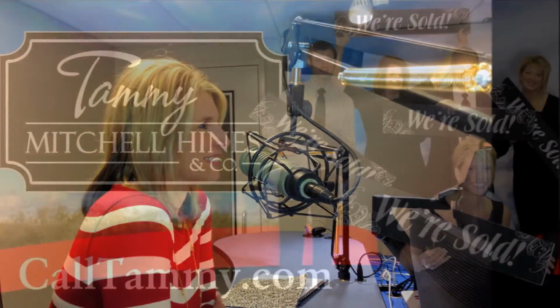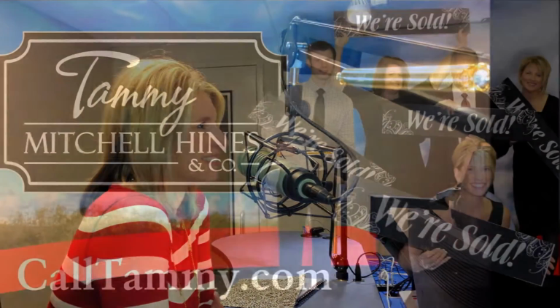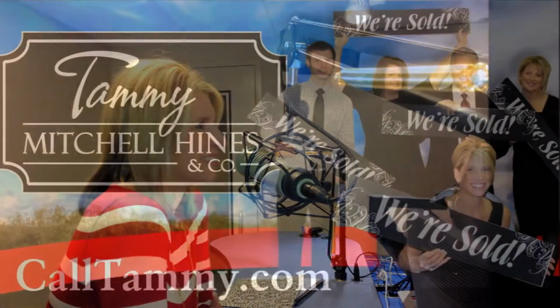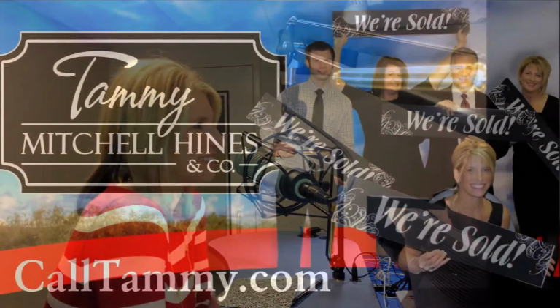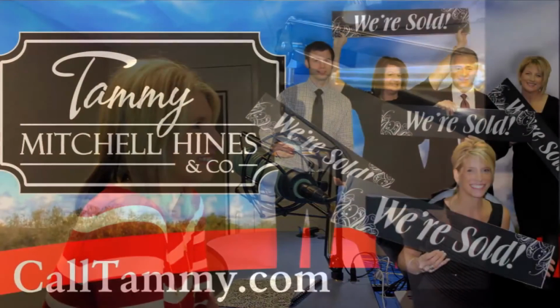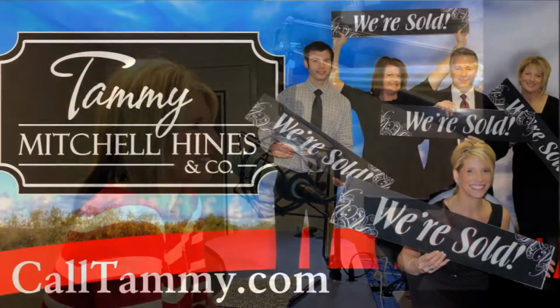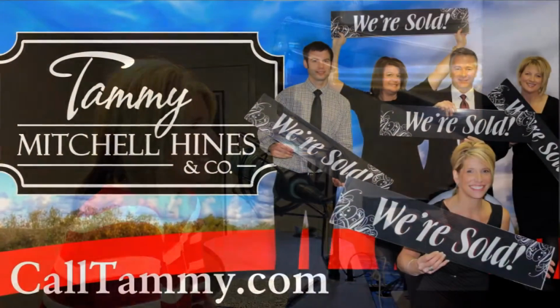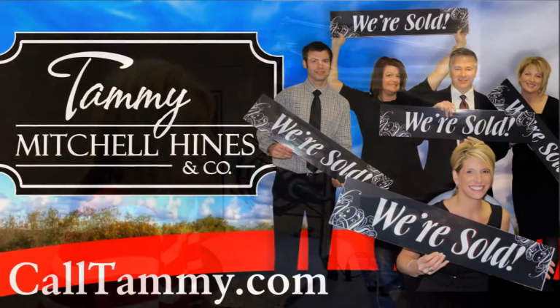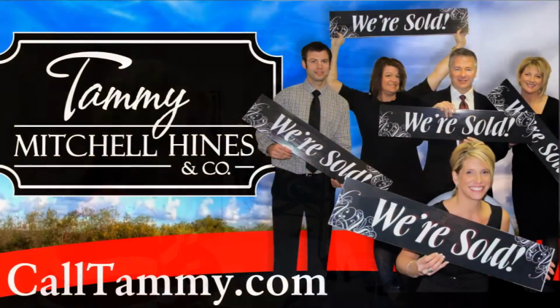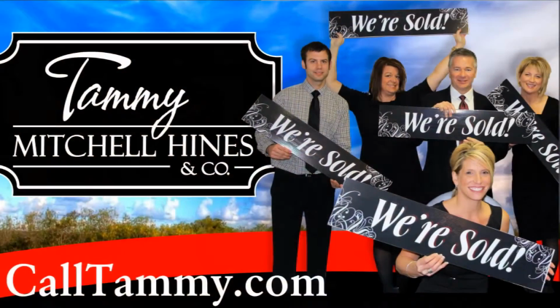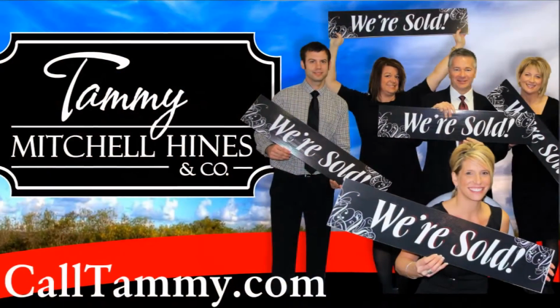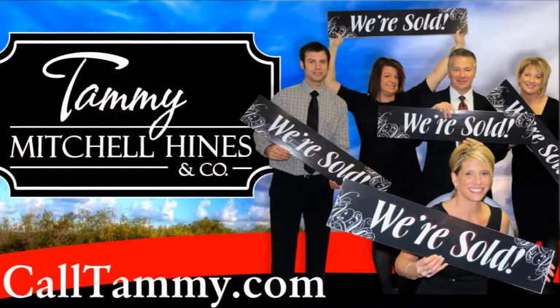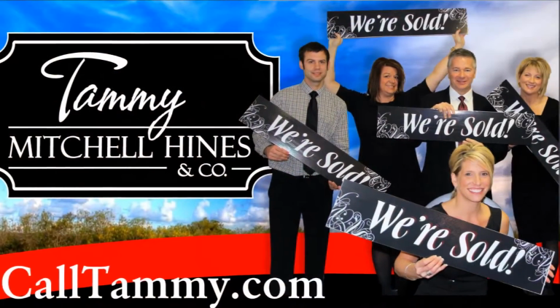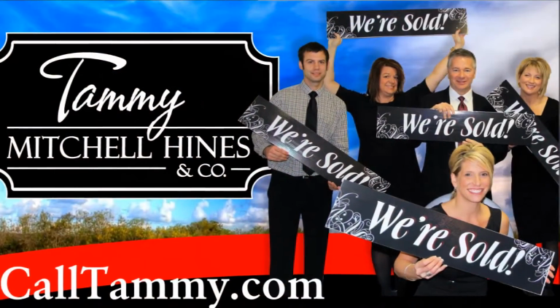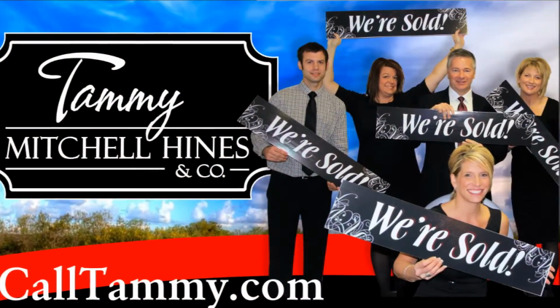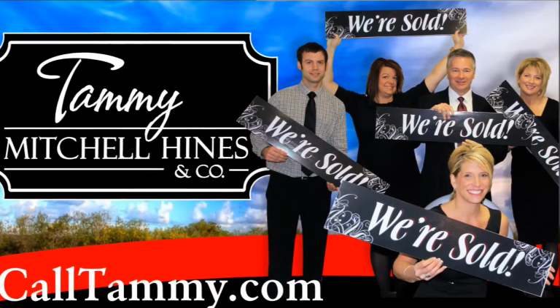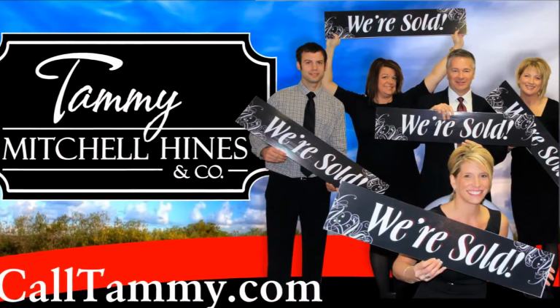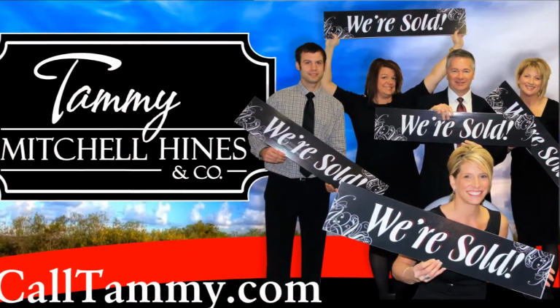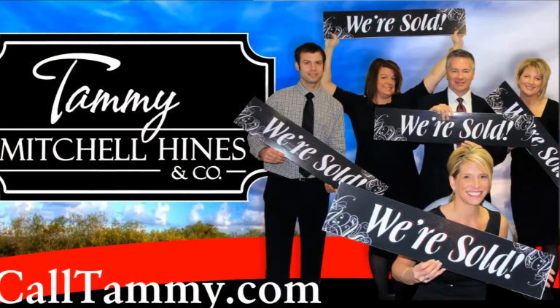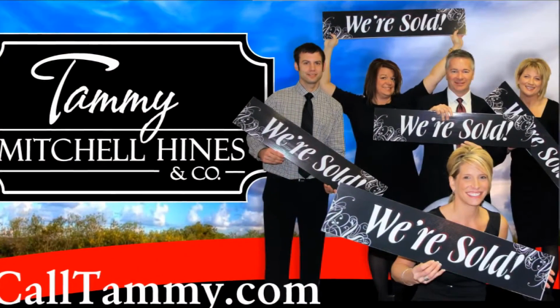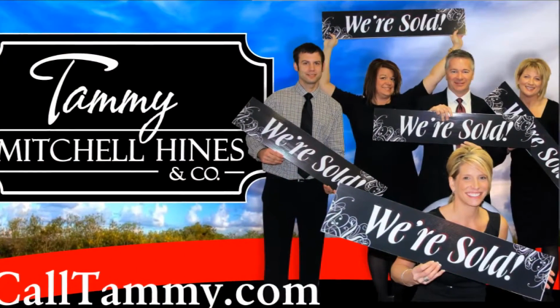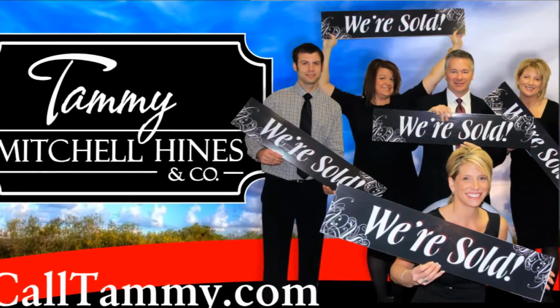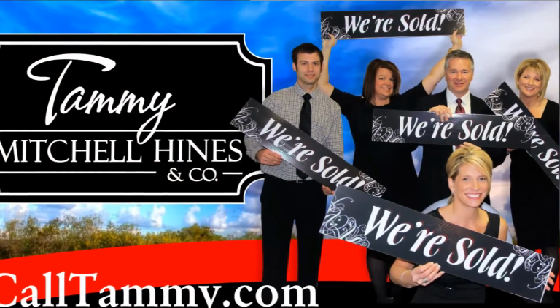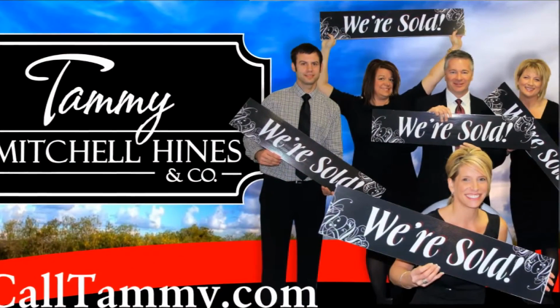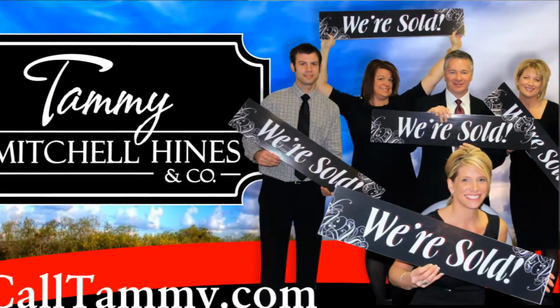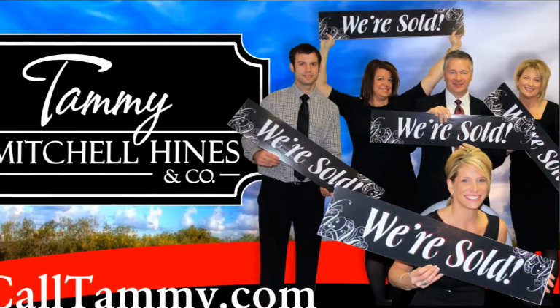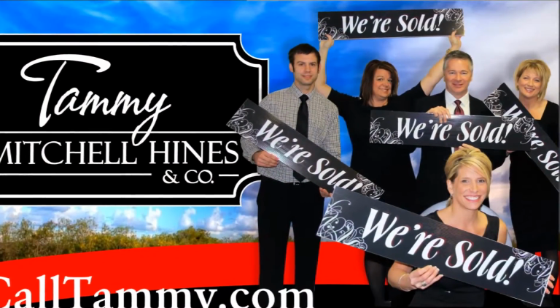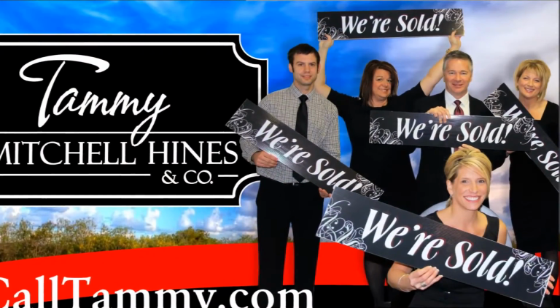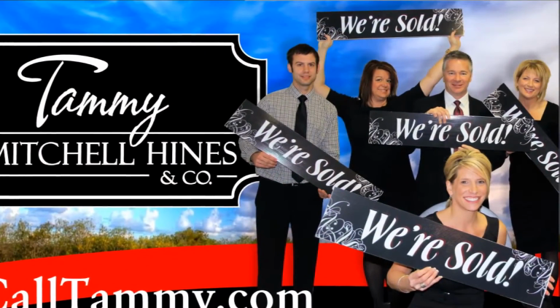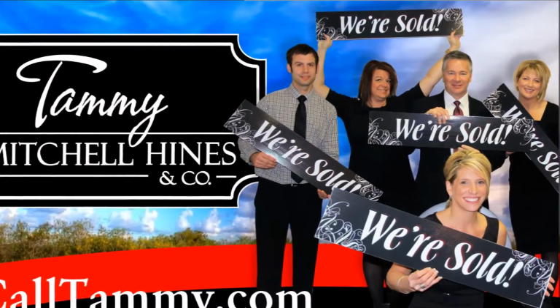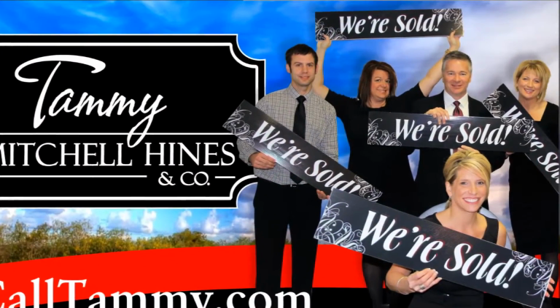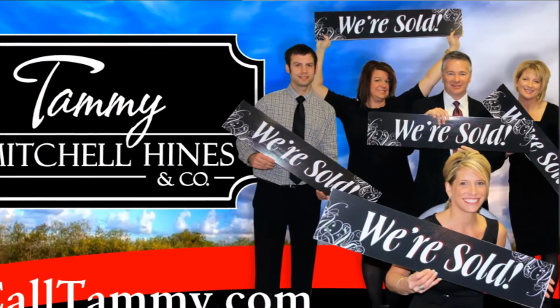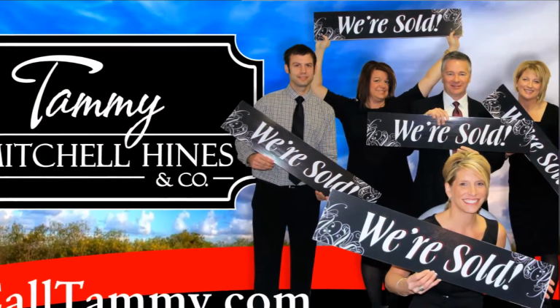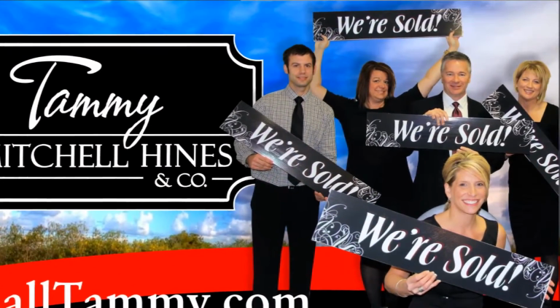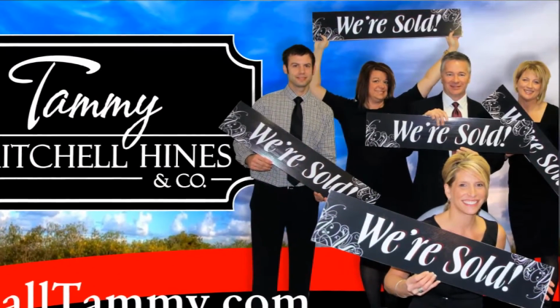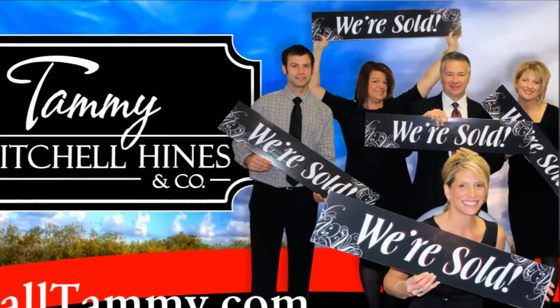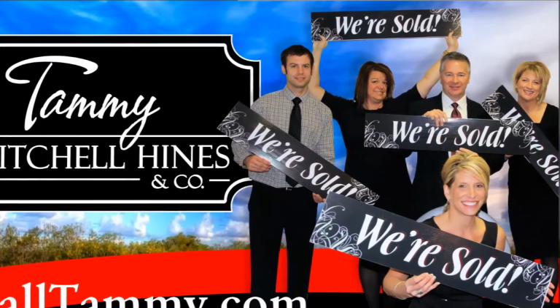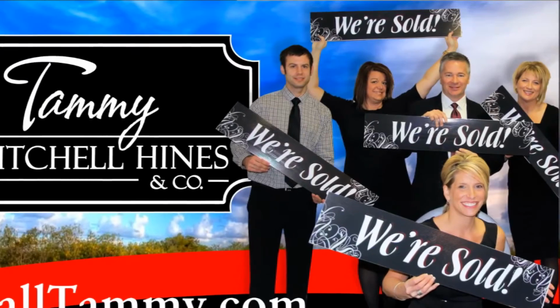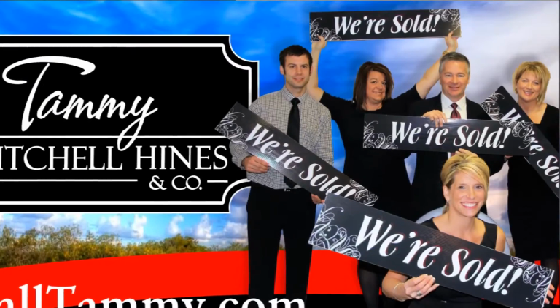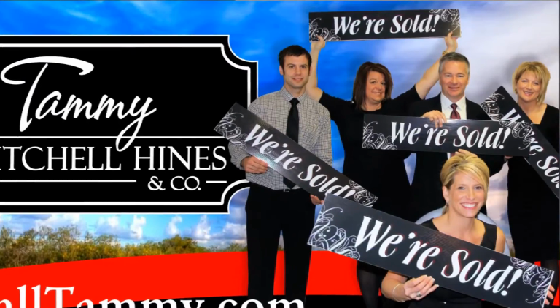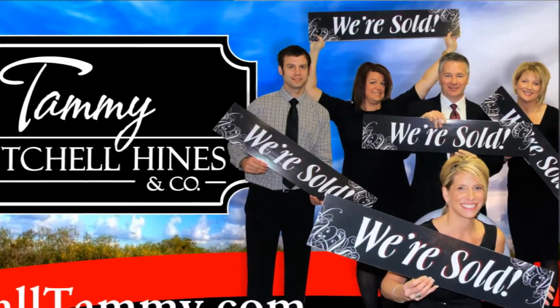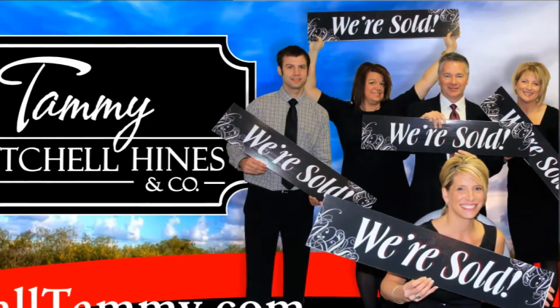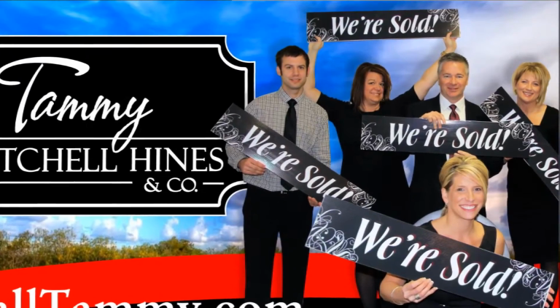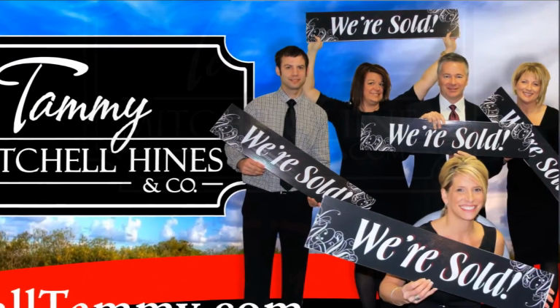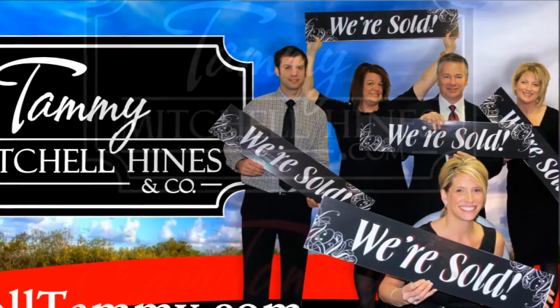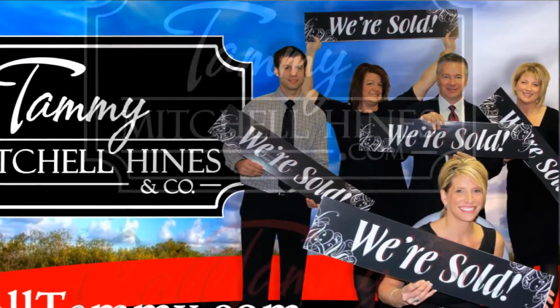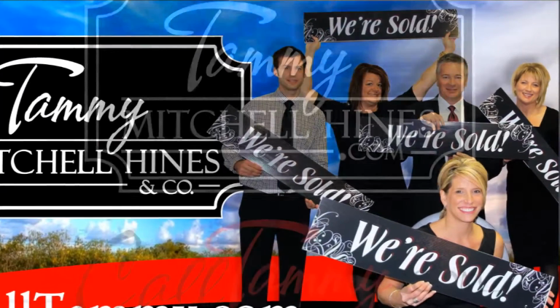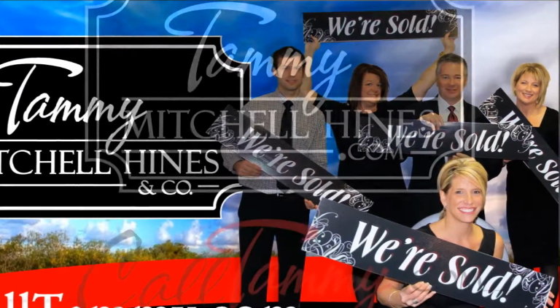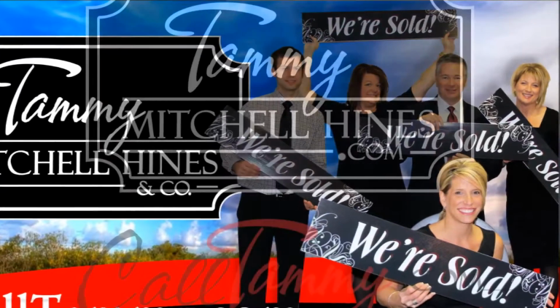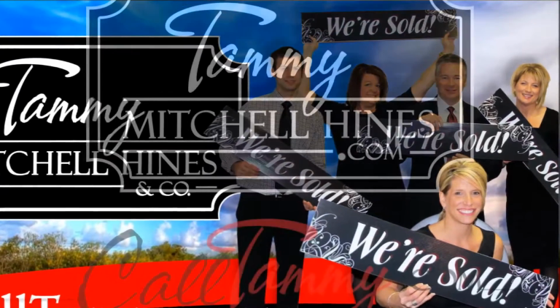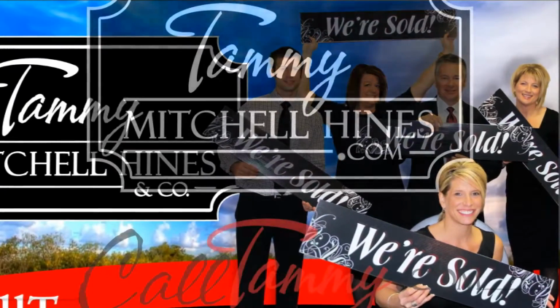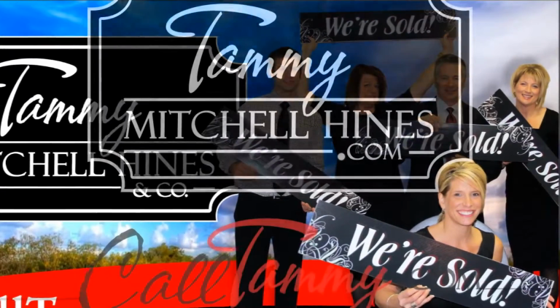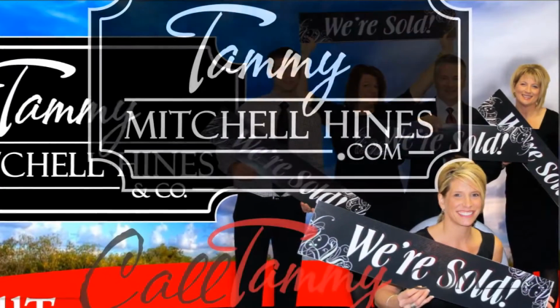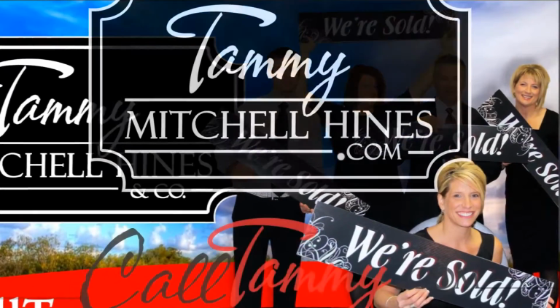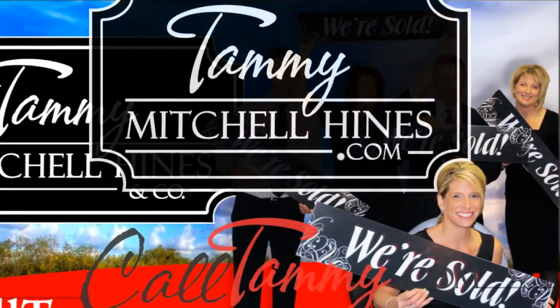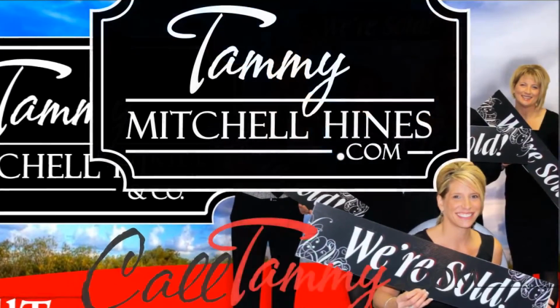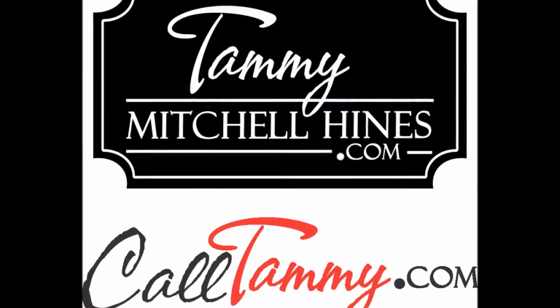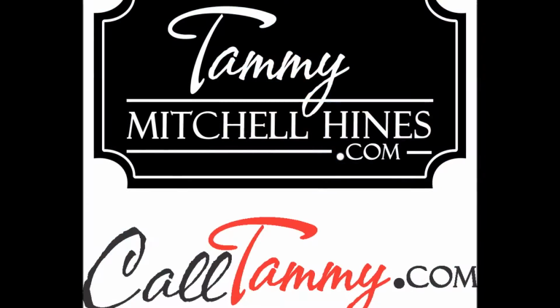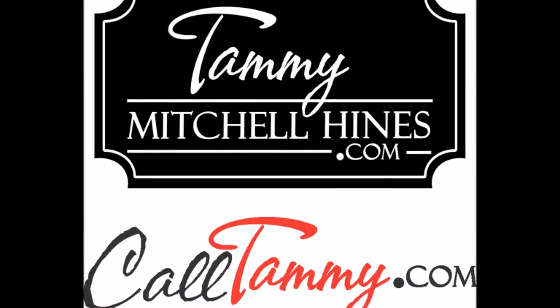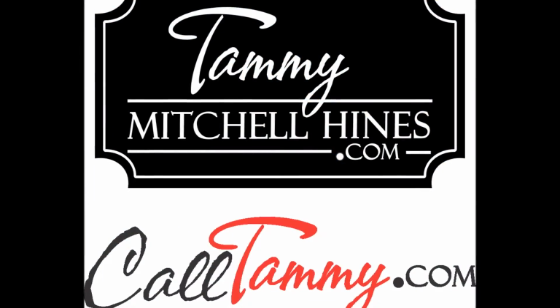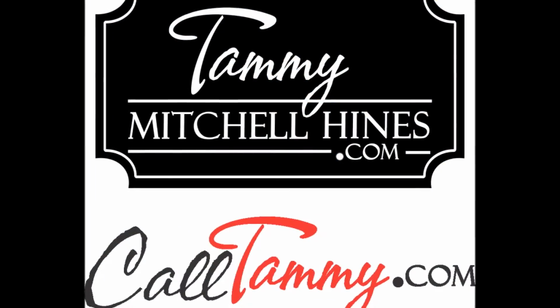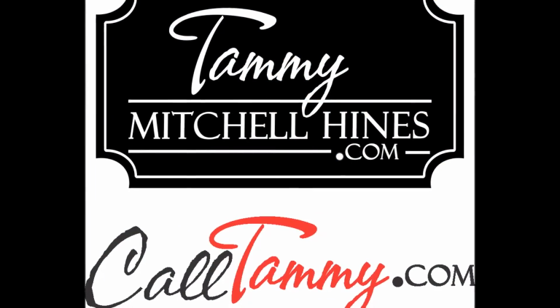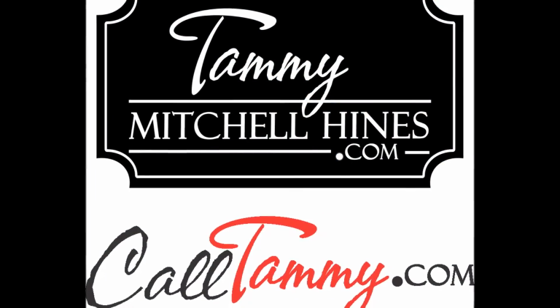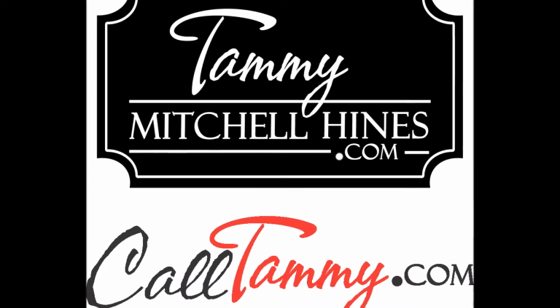When you're ready to buy or sell a house and use my moving truck for free, just go to CallTammy.com. That's CallTammy.com.